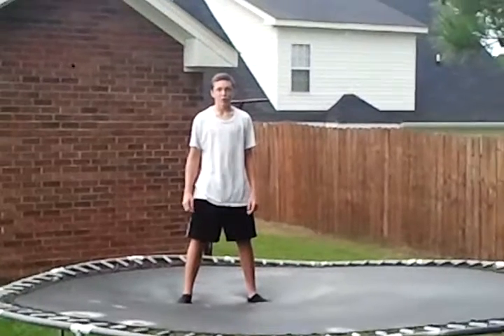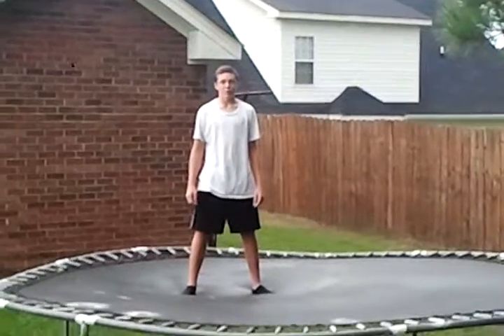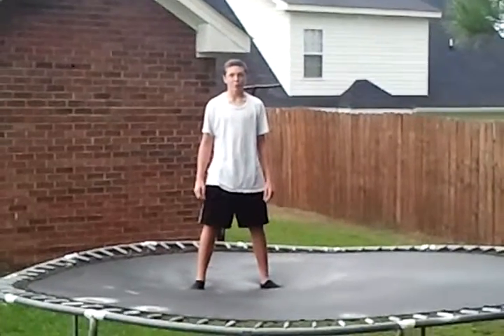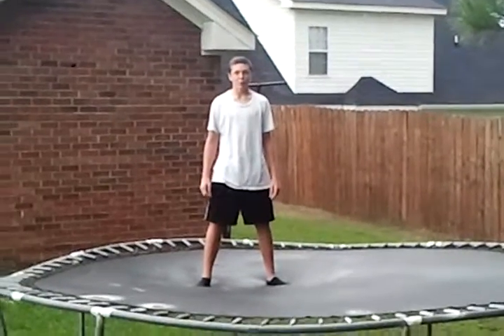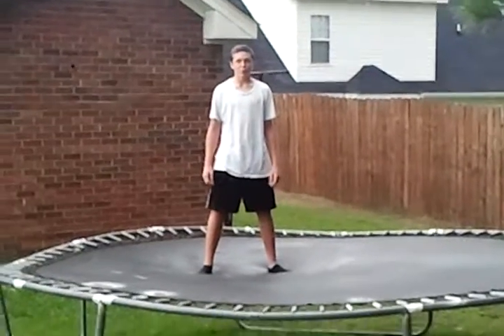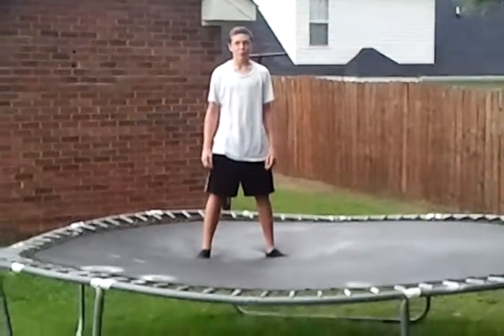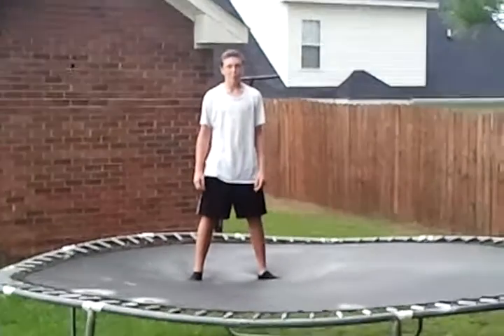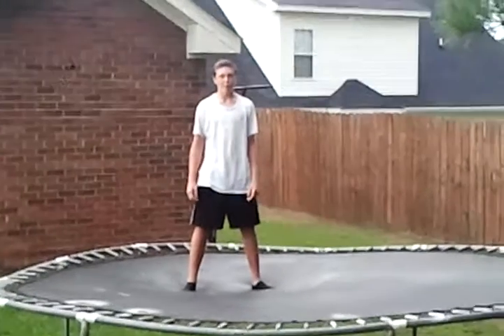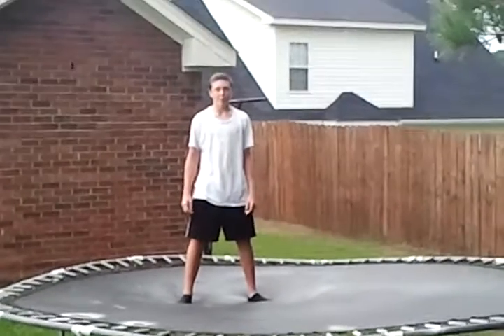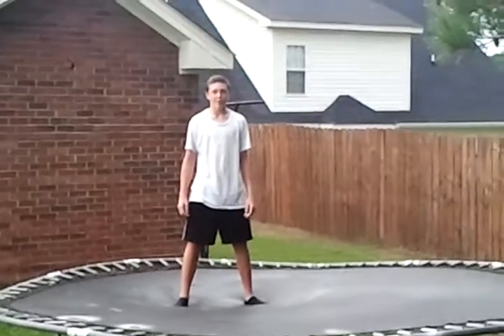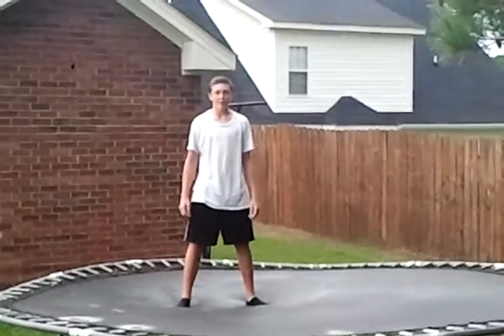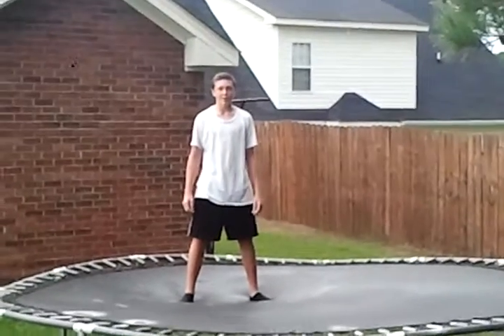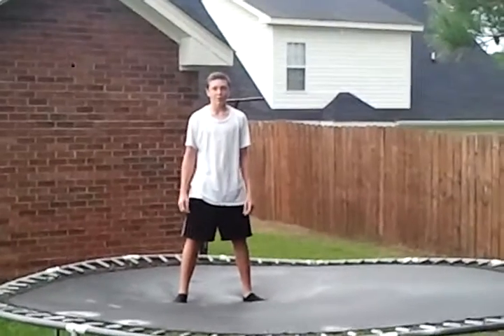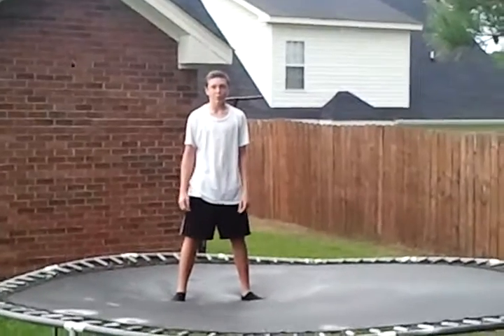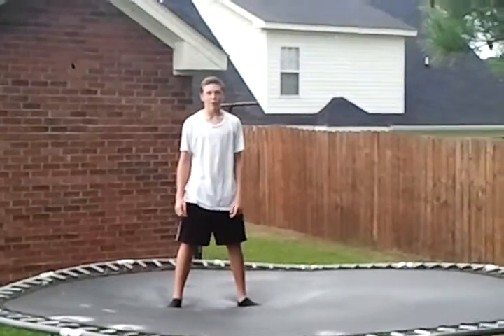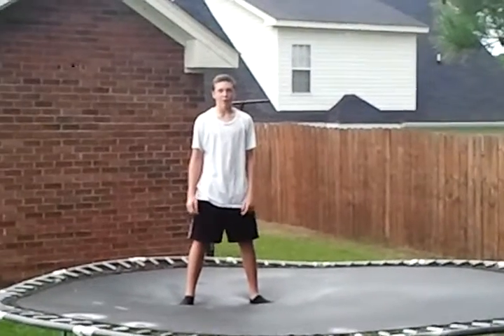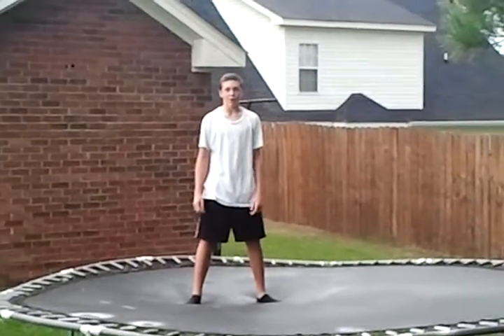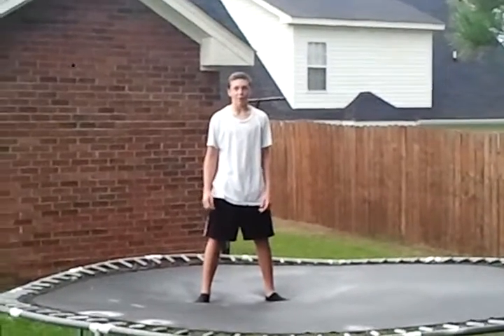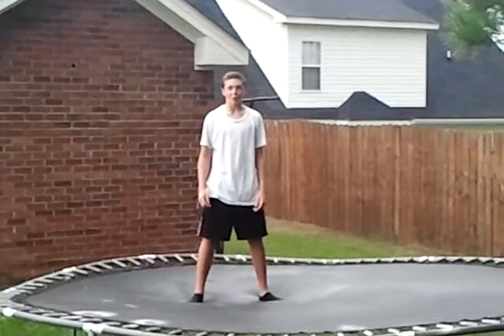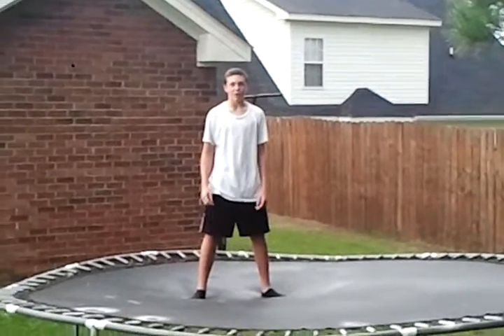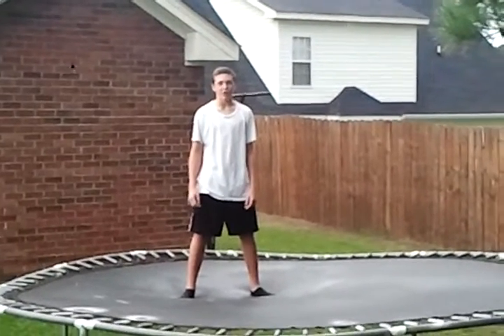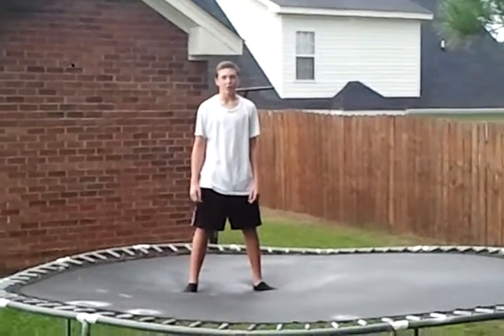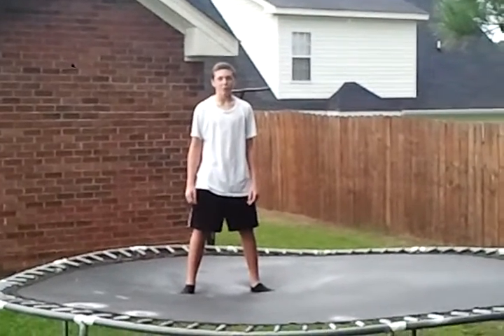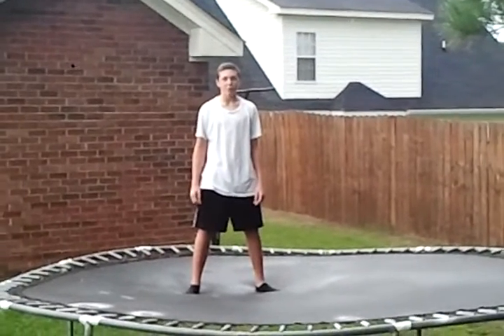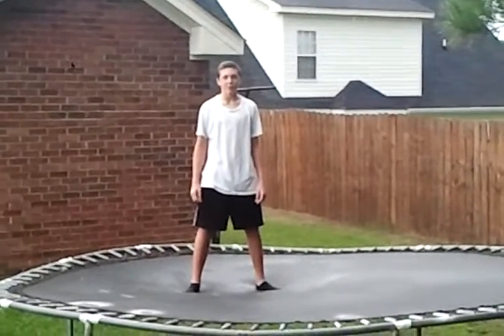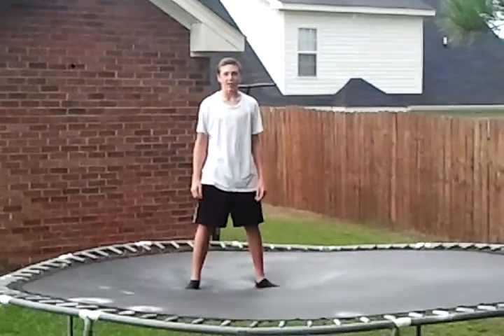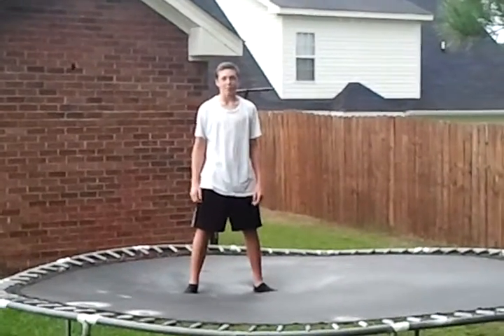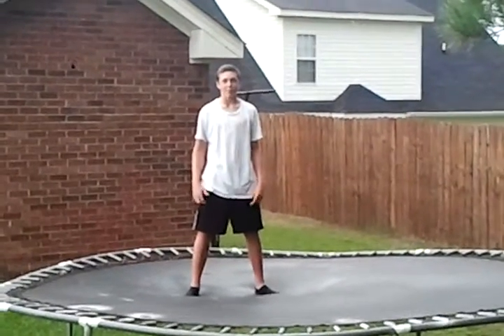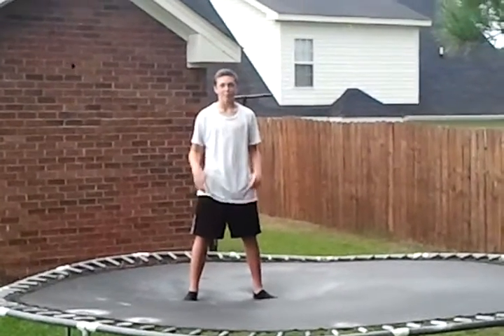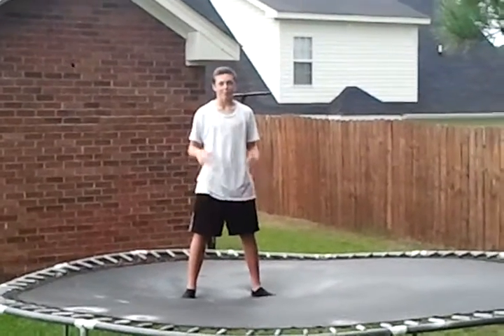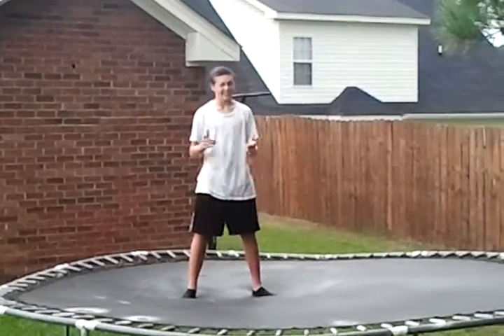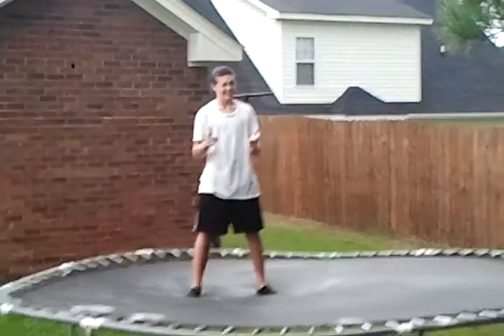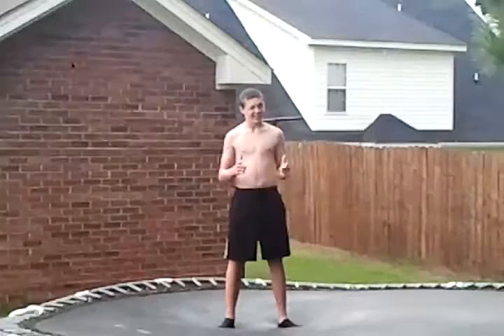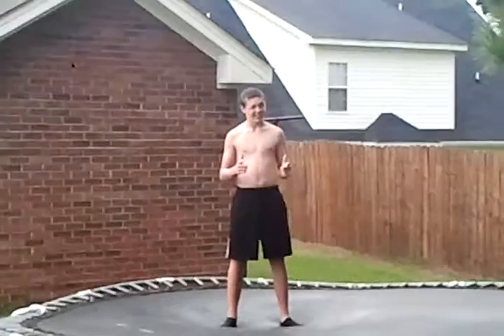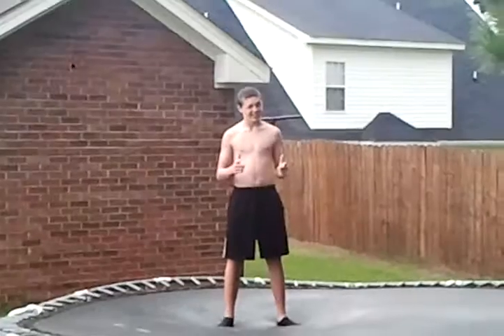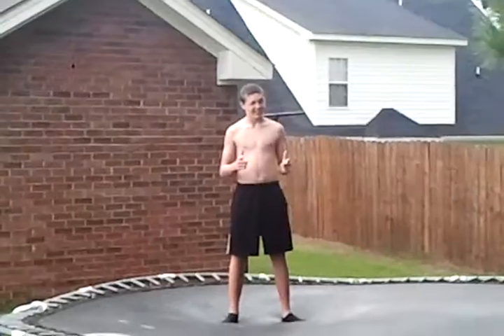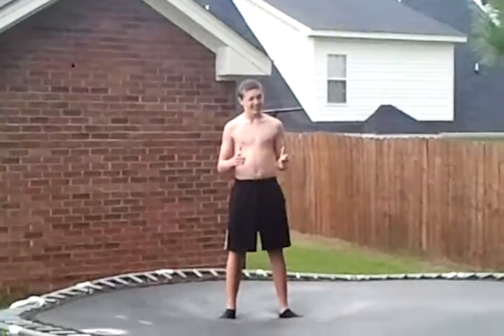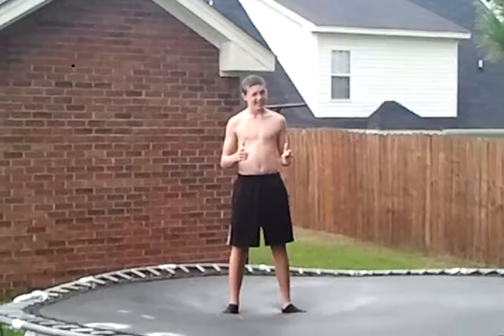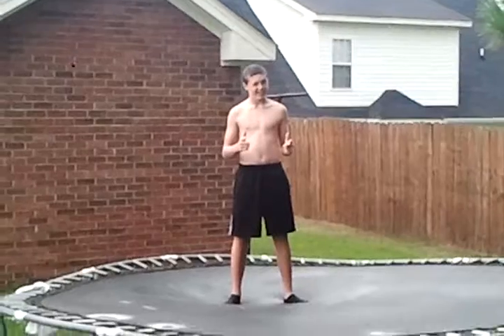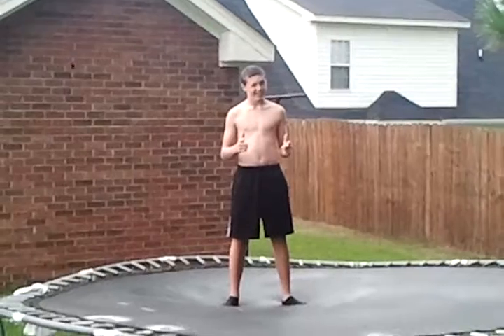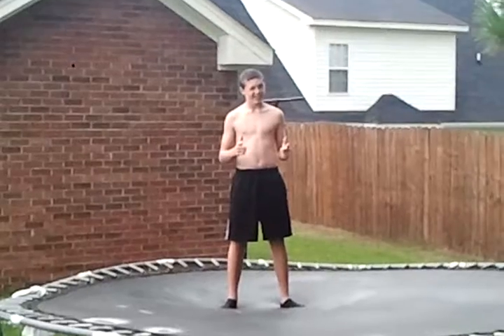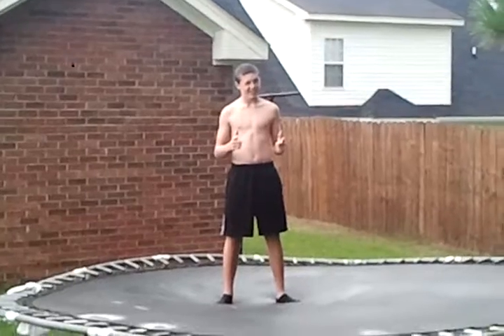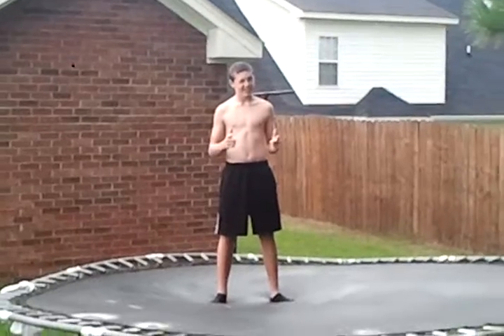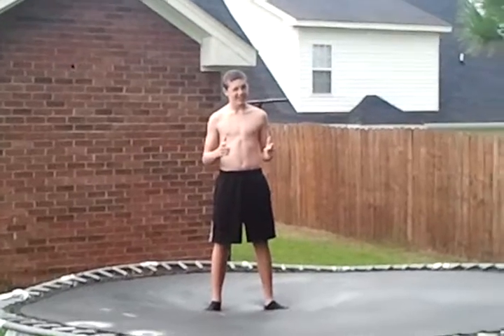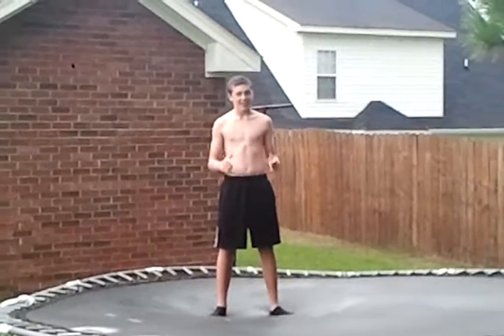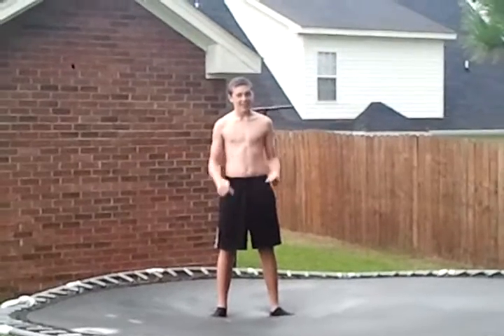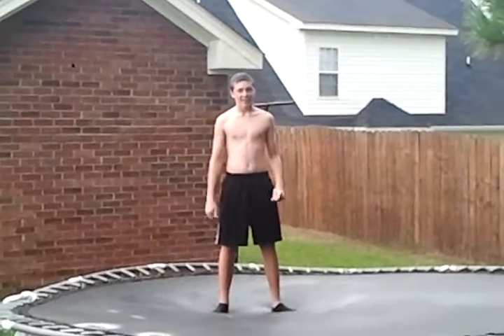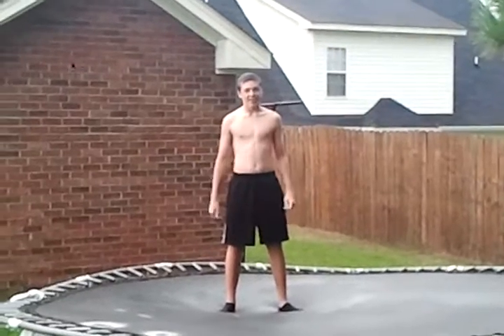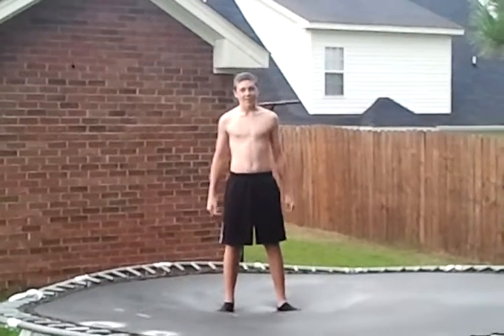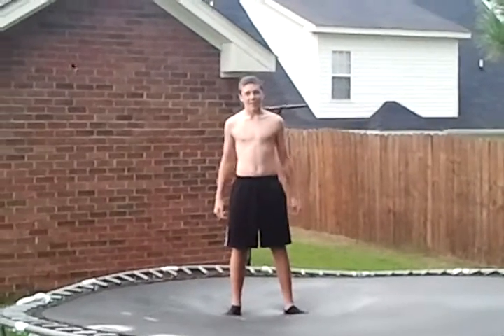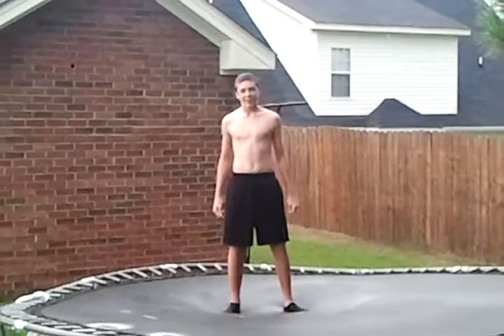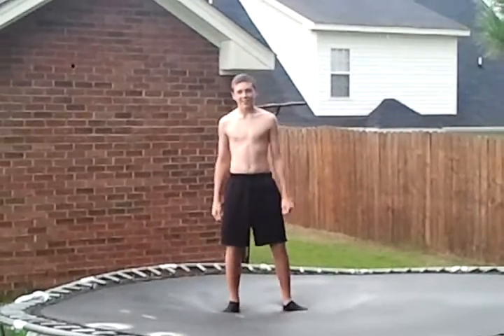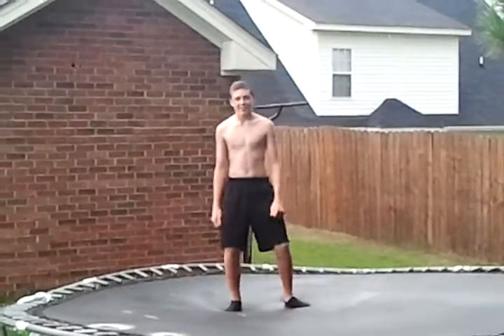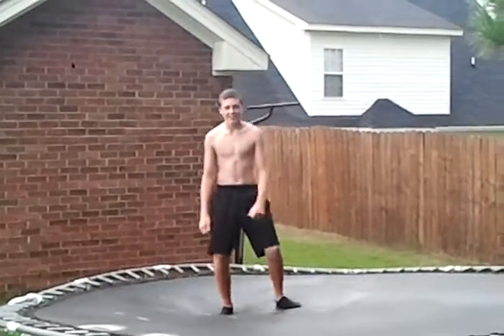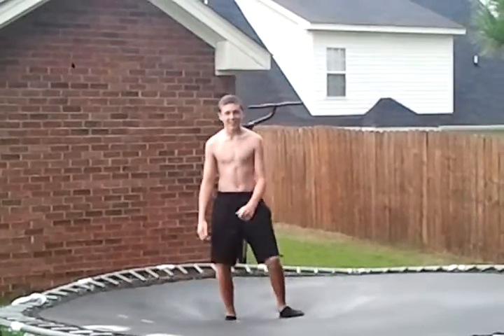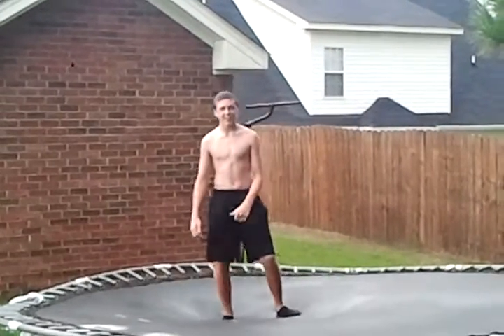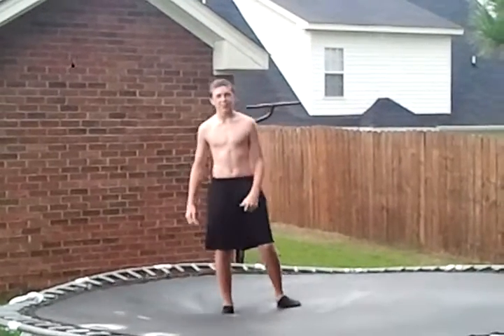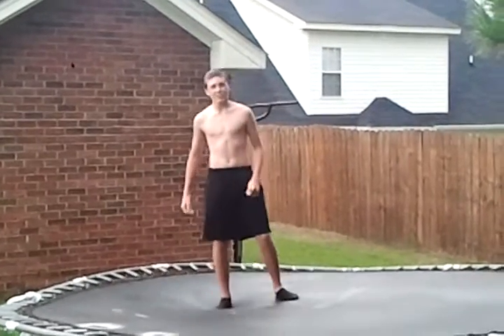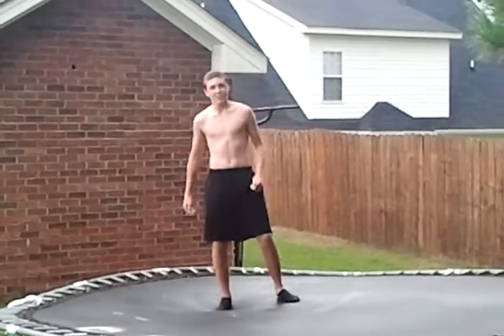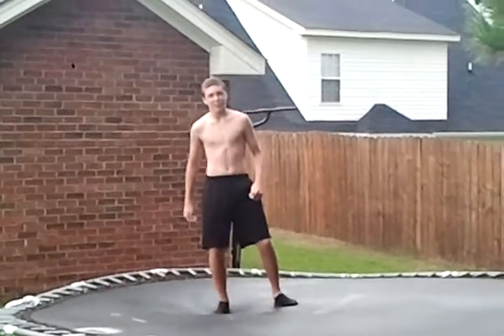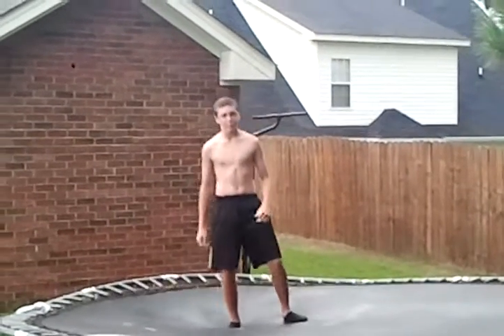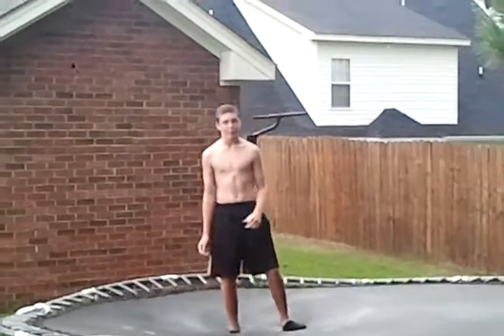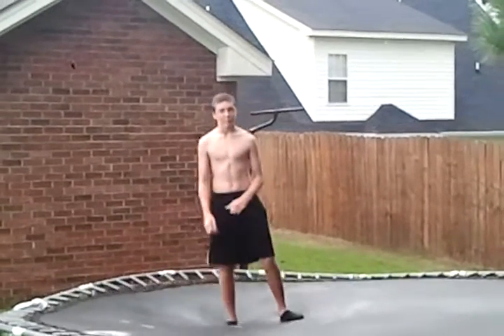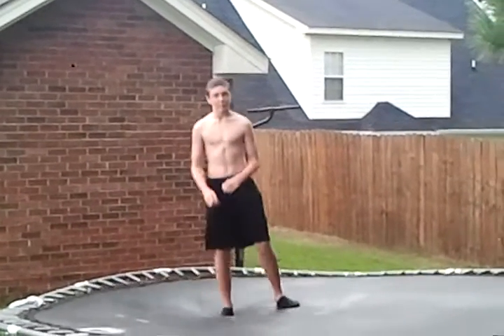What's up YouTube, I'm Batman's Brother and I'm going to show you how to do a side flip. This is how you do a side flip.